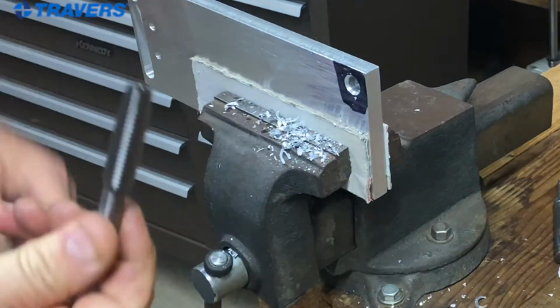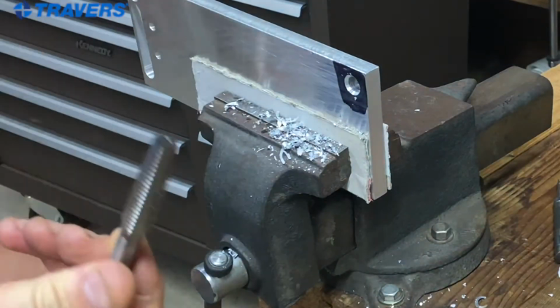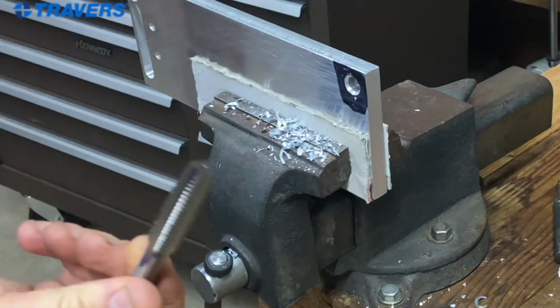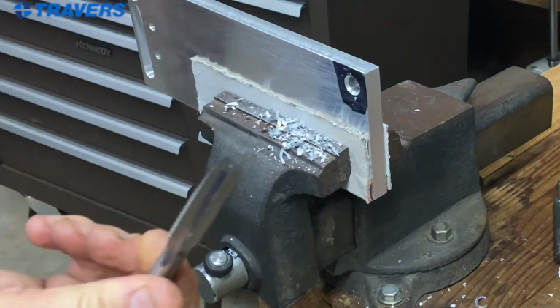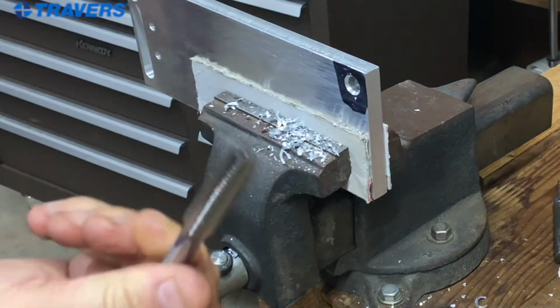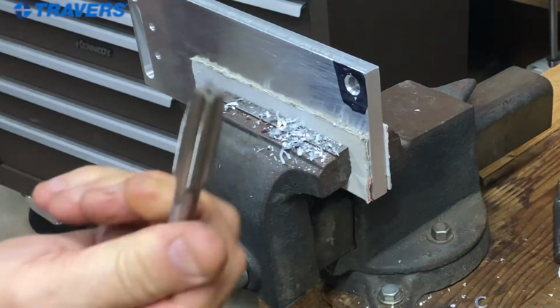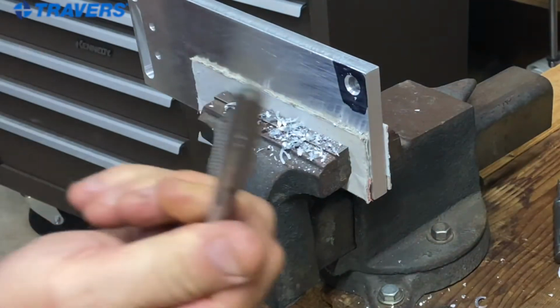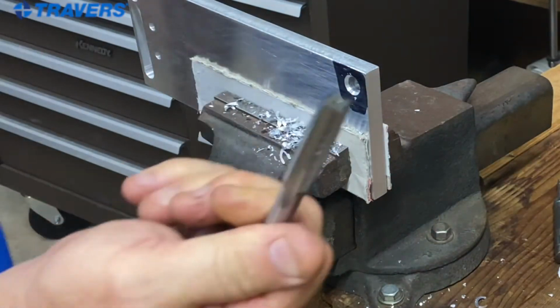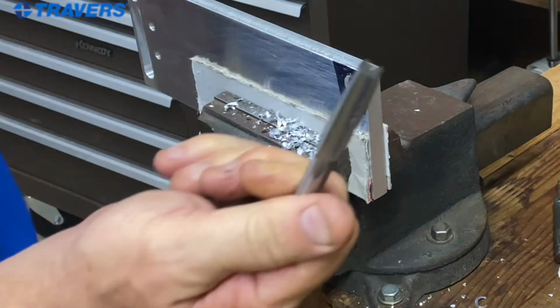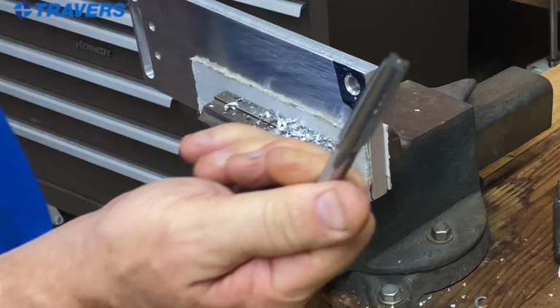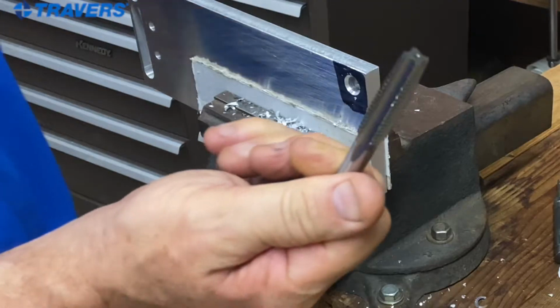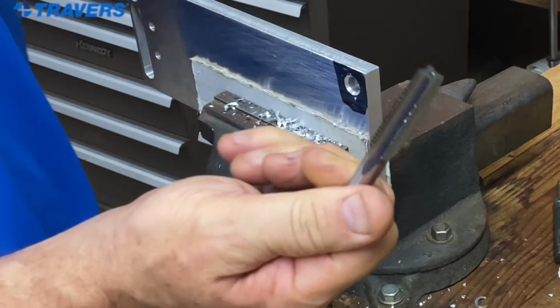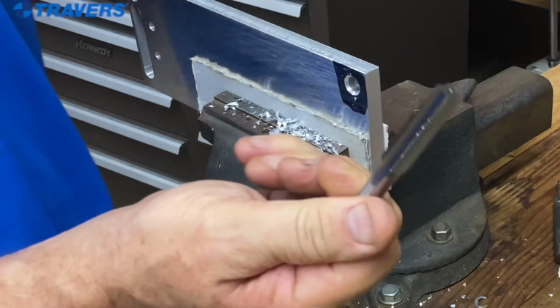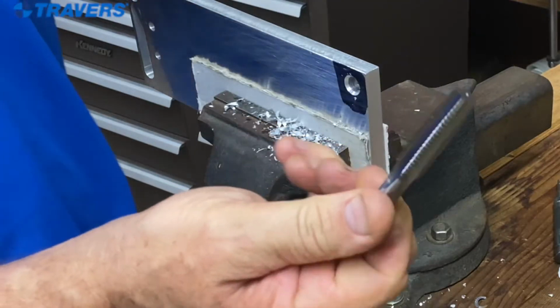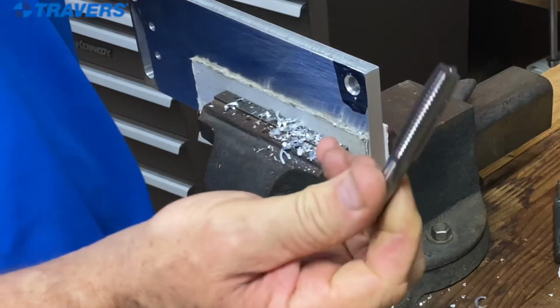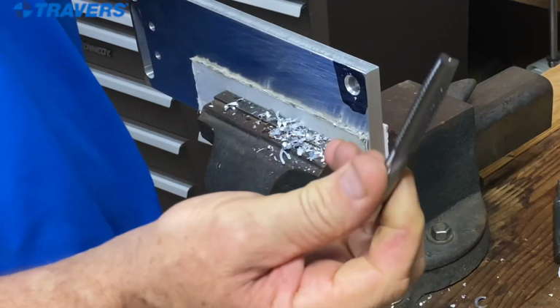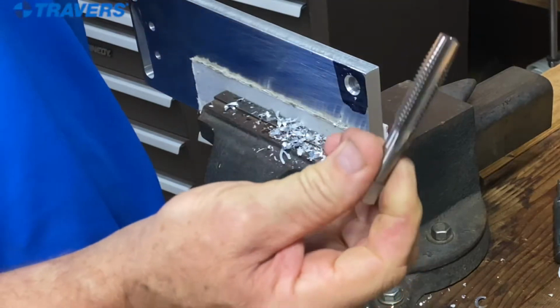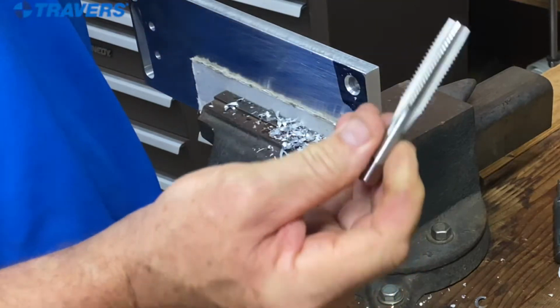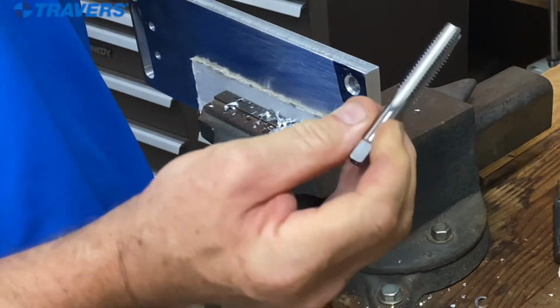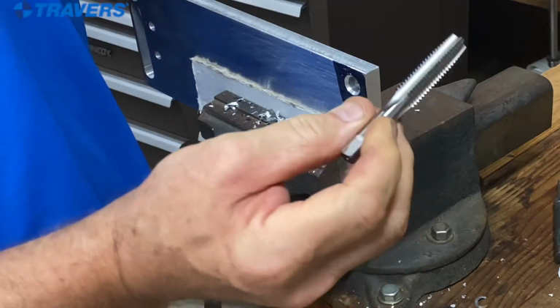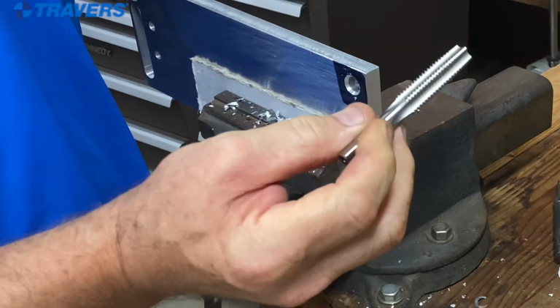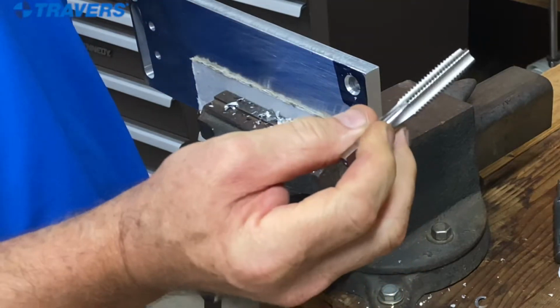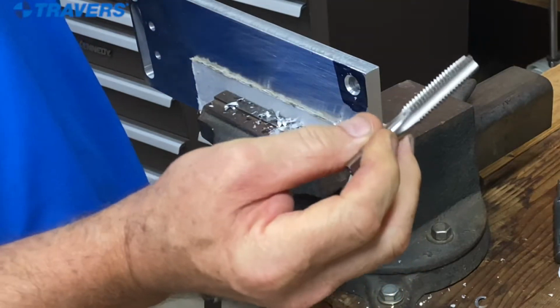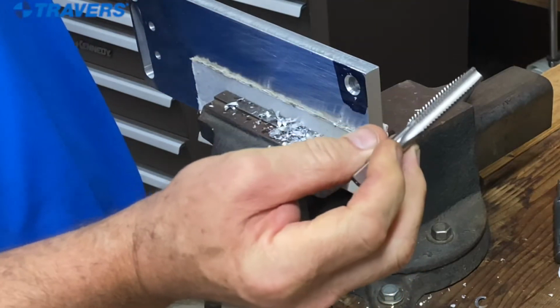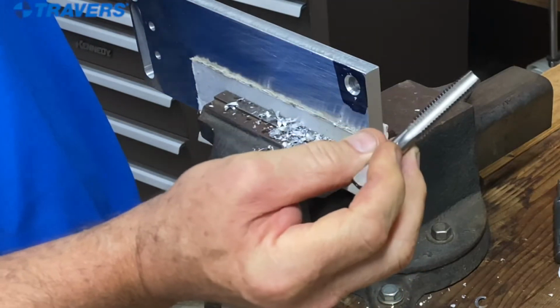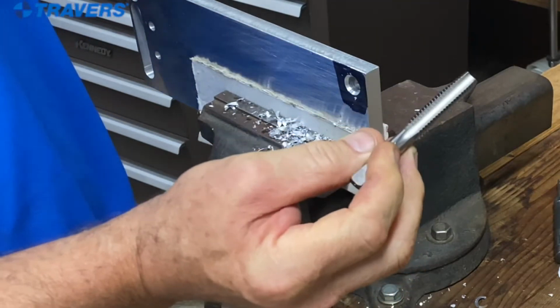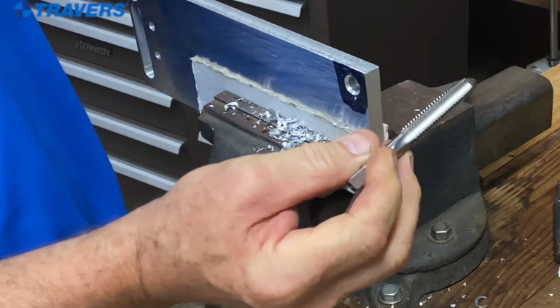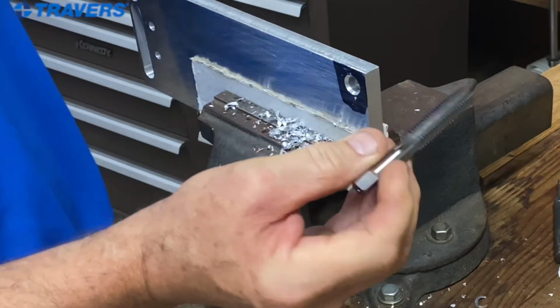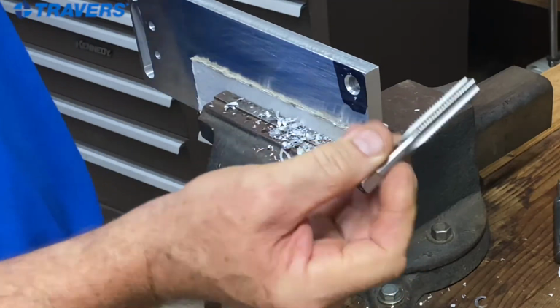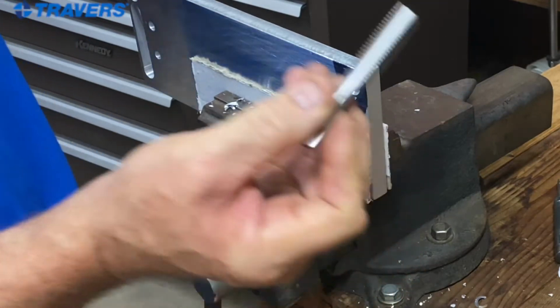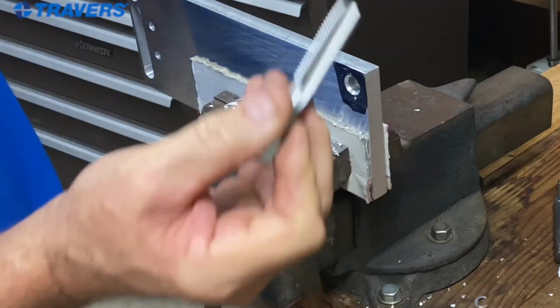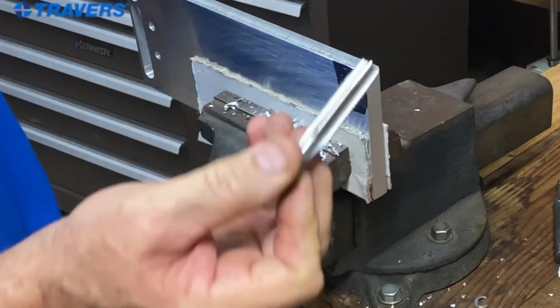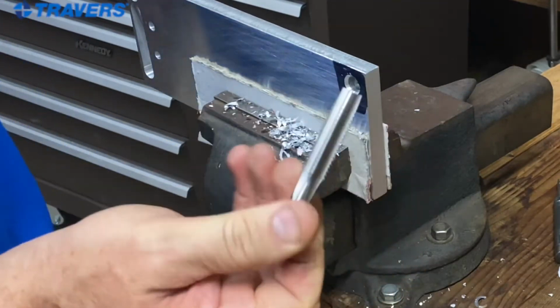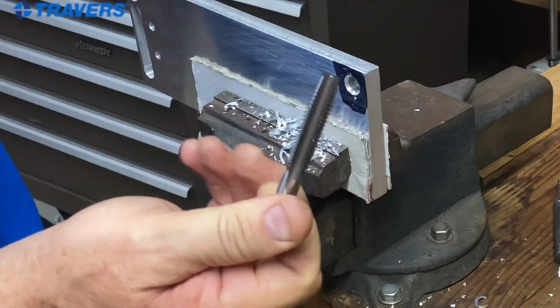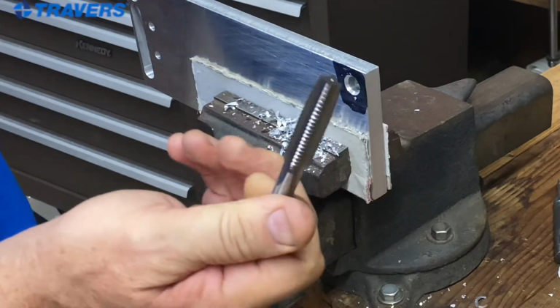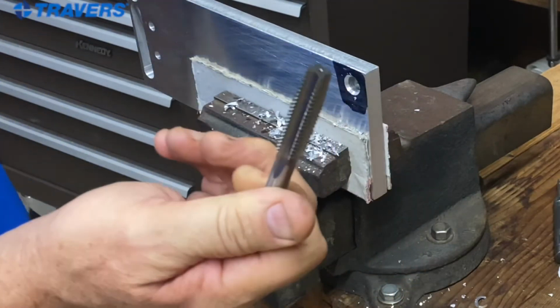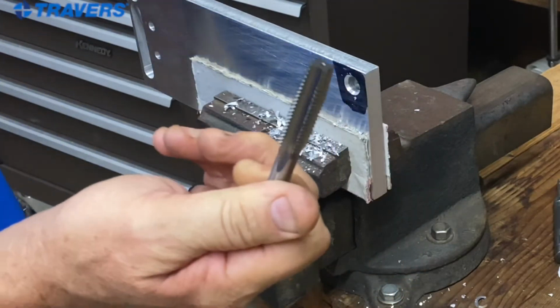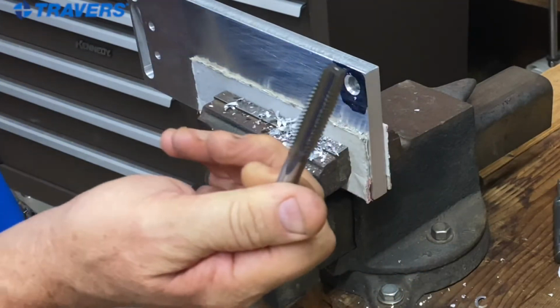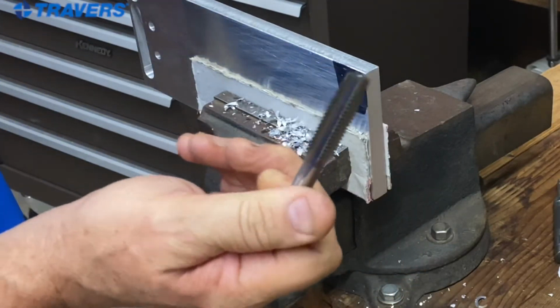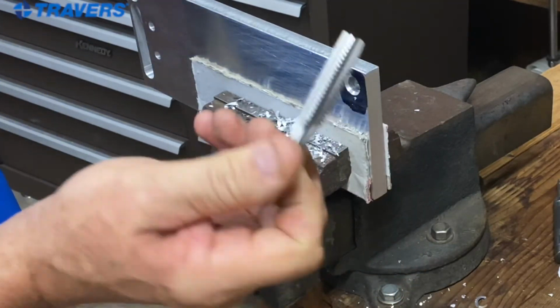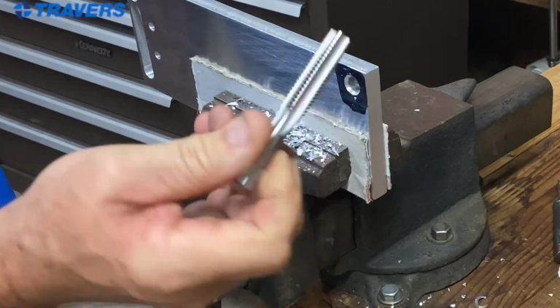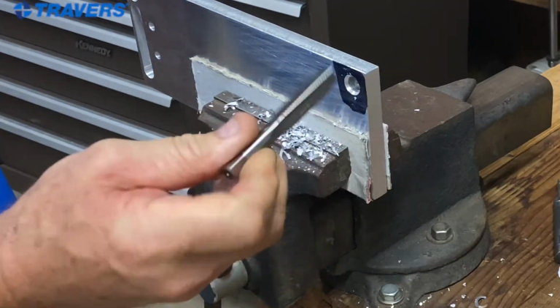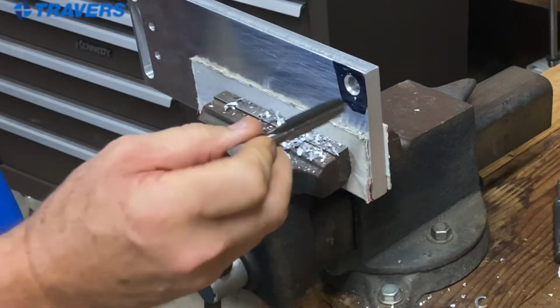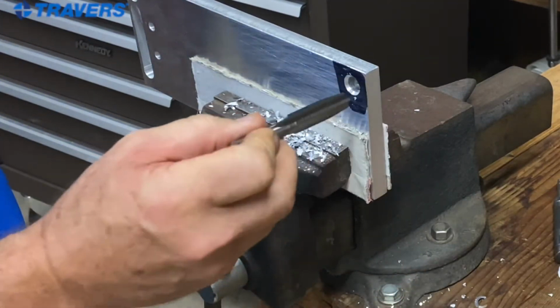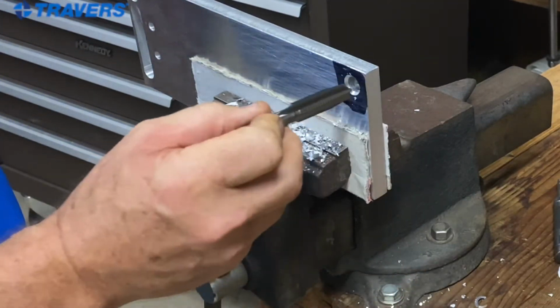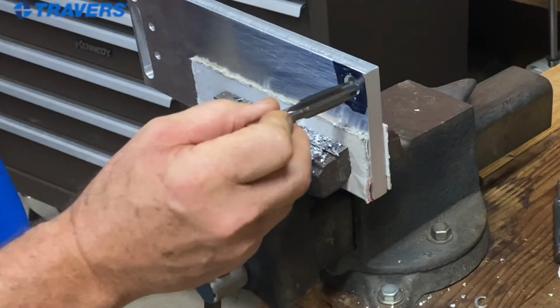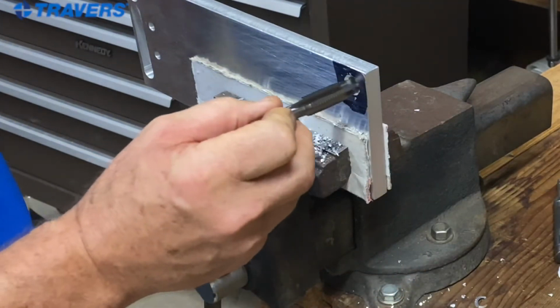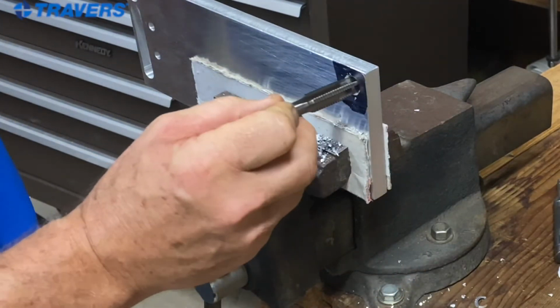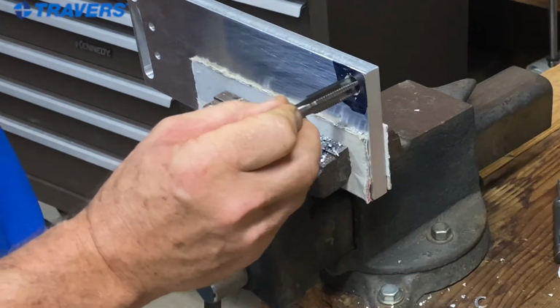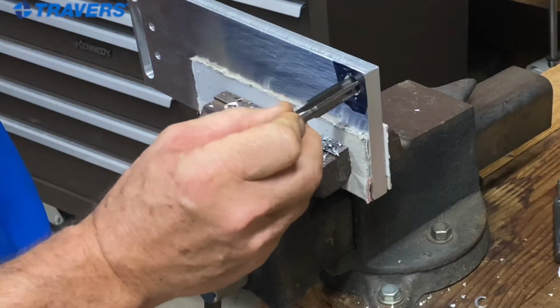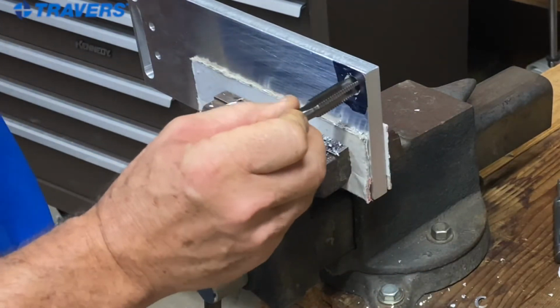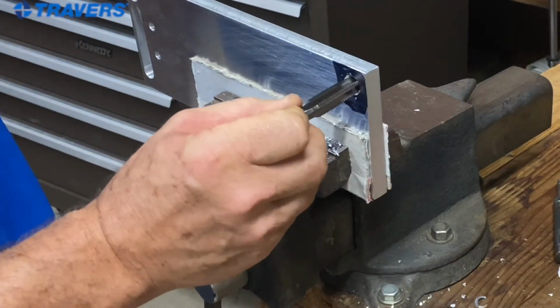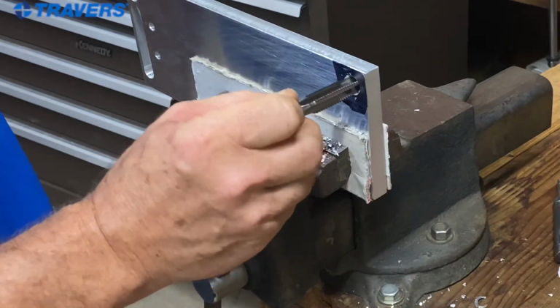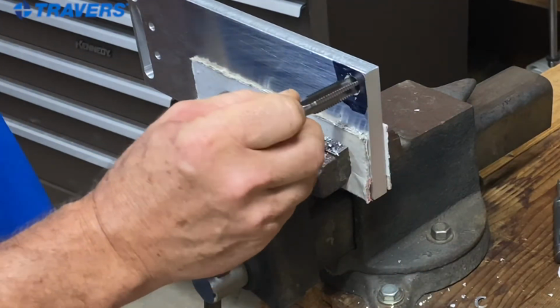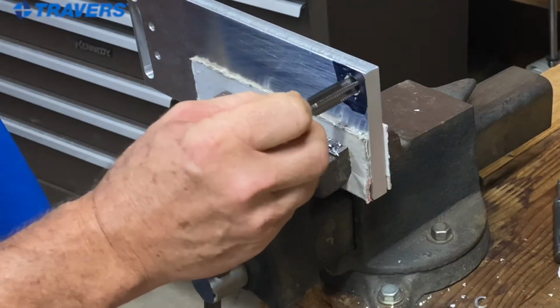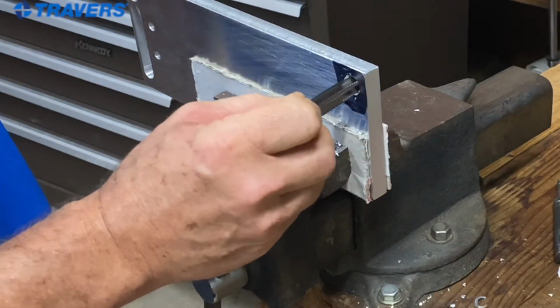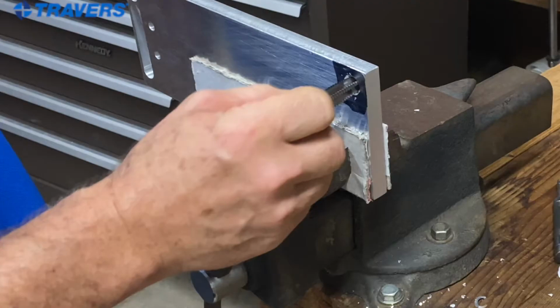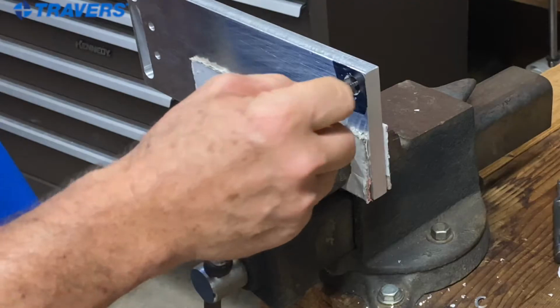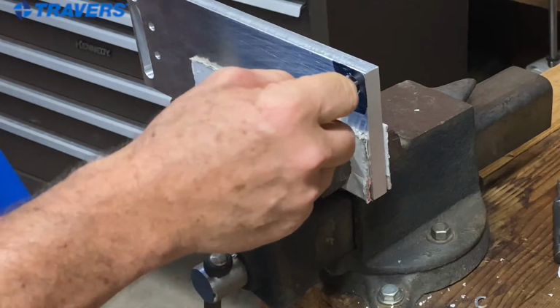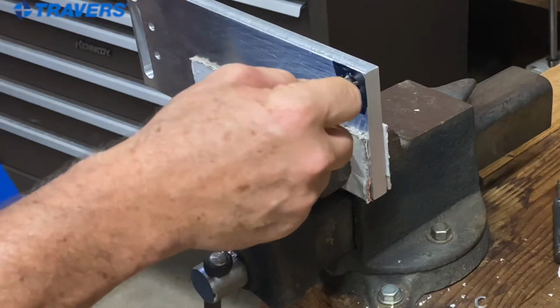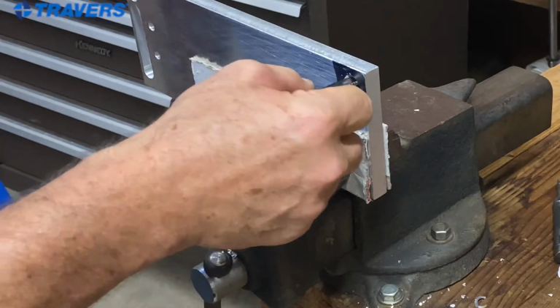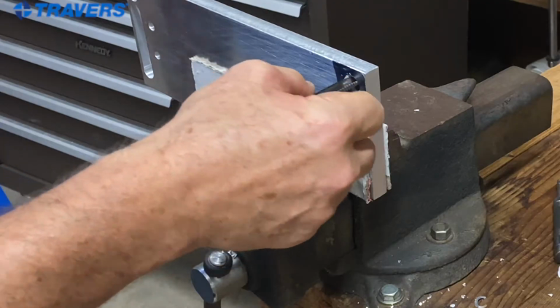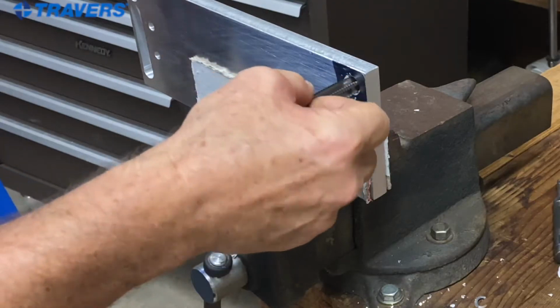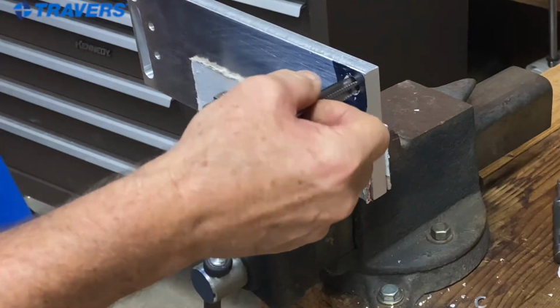The tap I'm going to use for this is the taper tap, because that's going to give me the best possibility for getting that in there as straight as possible.